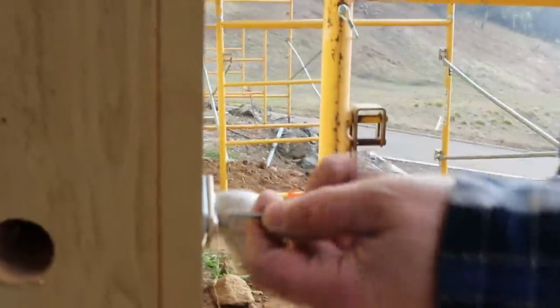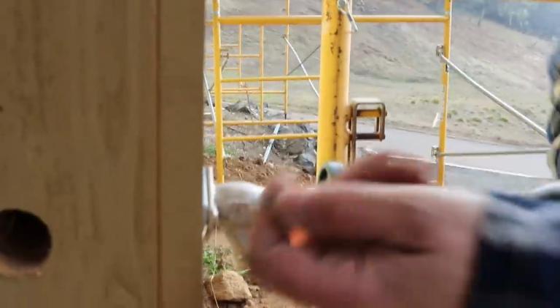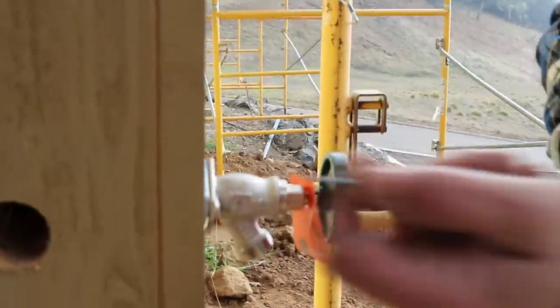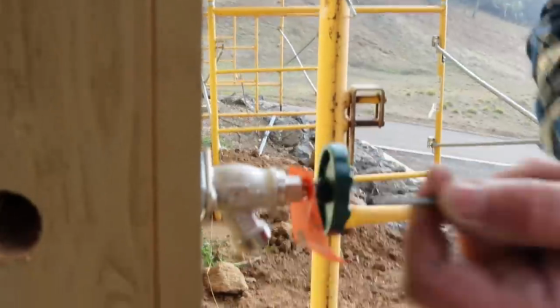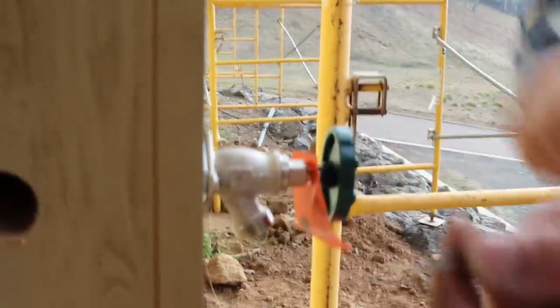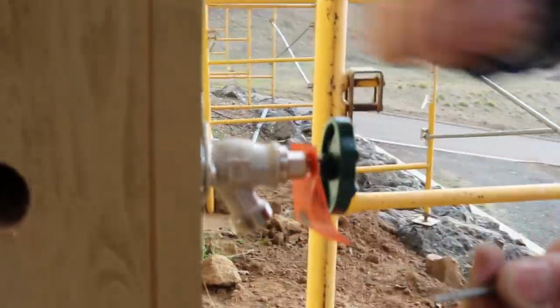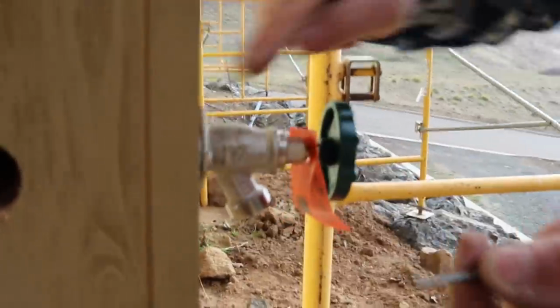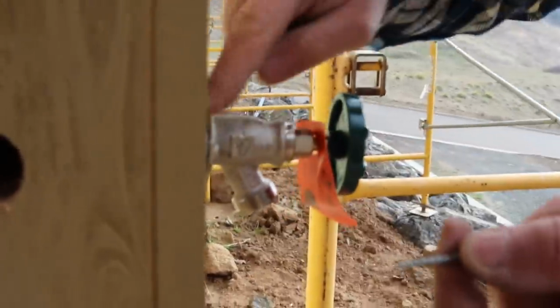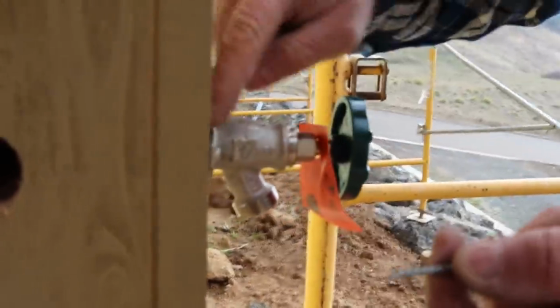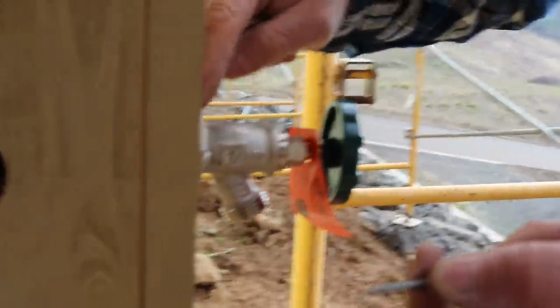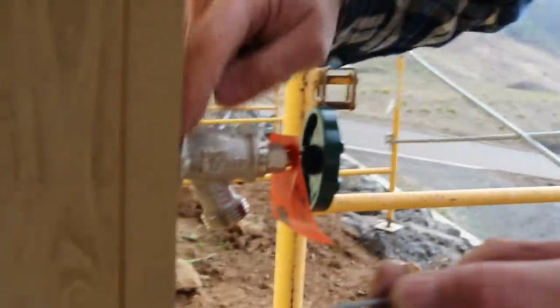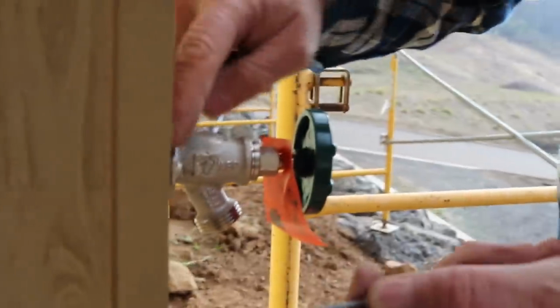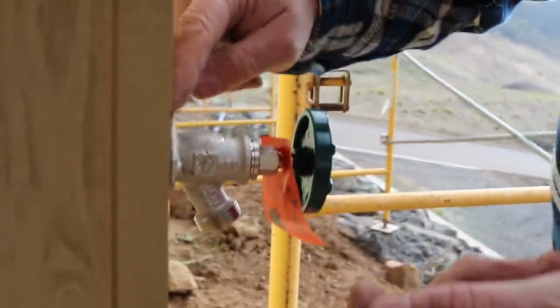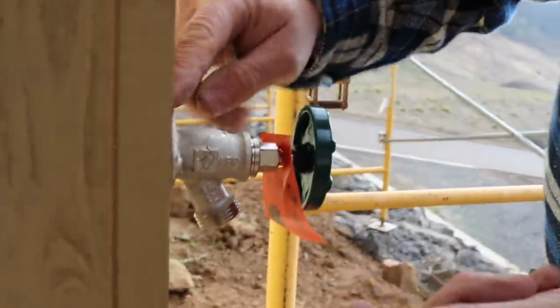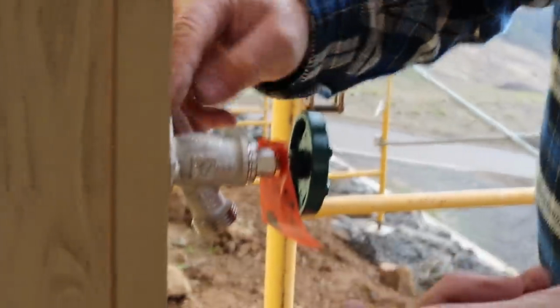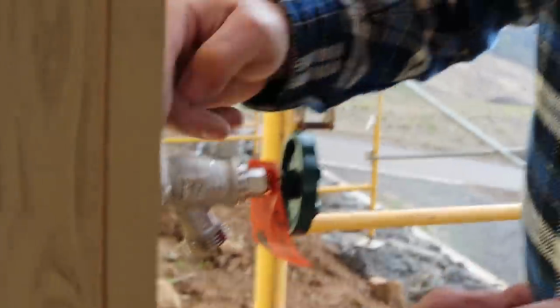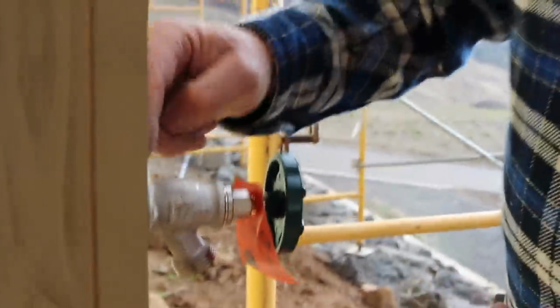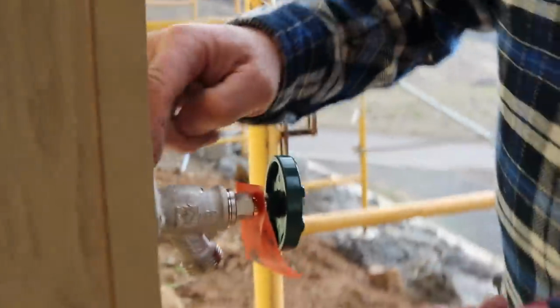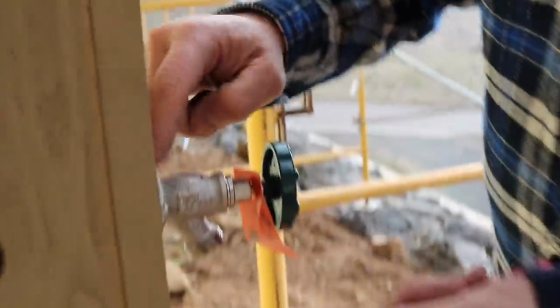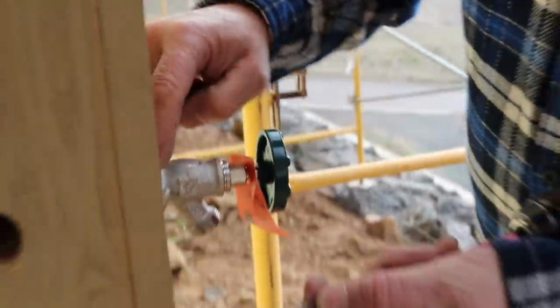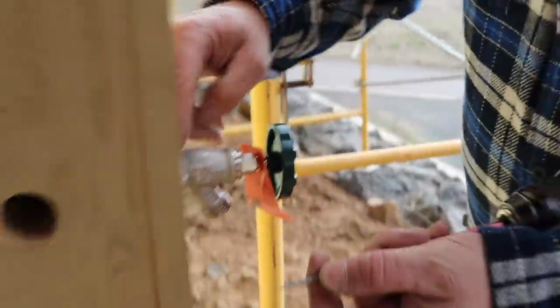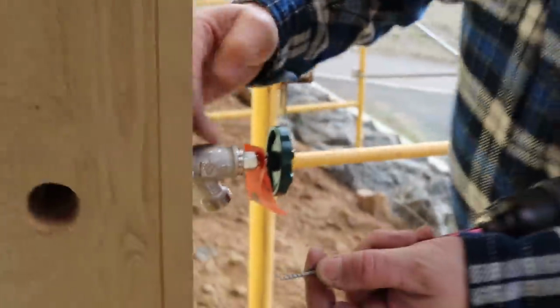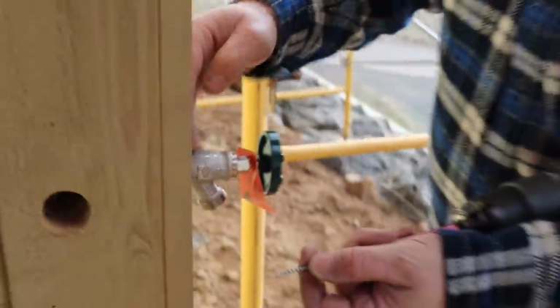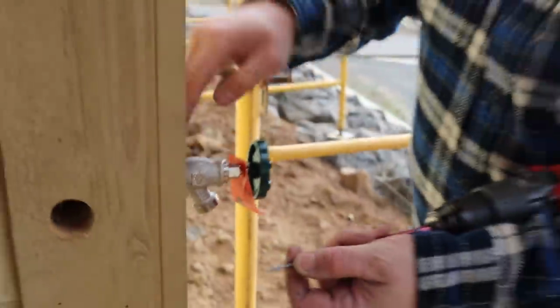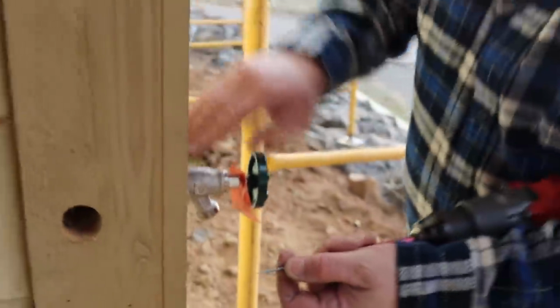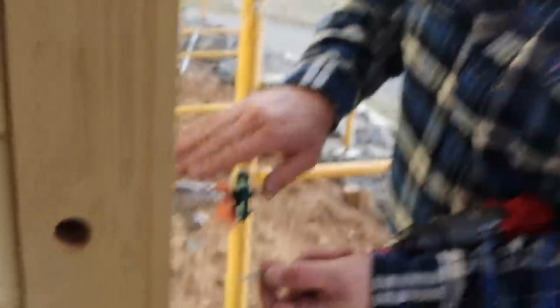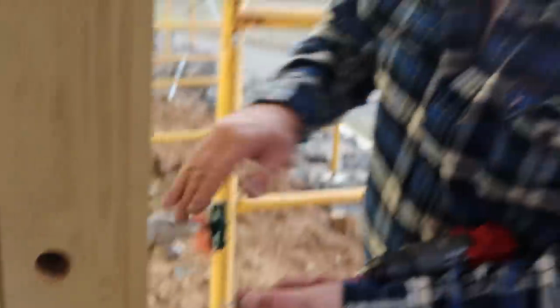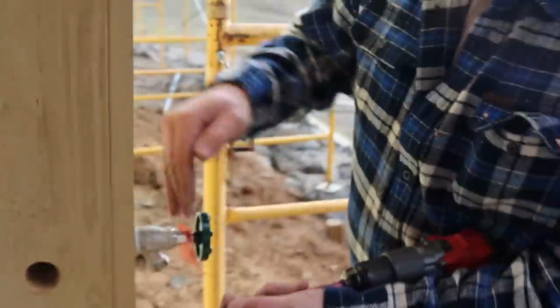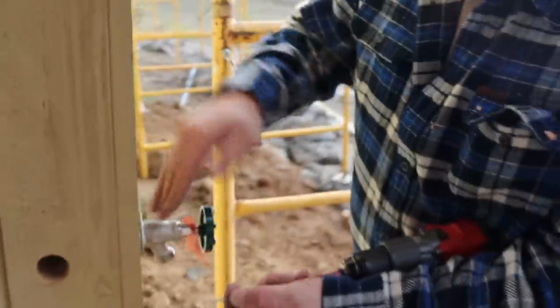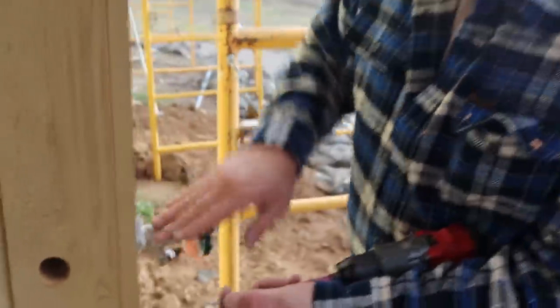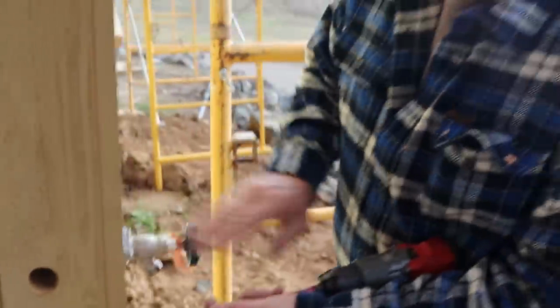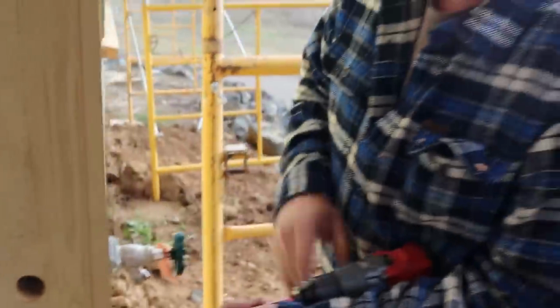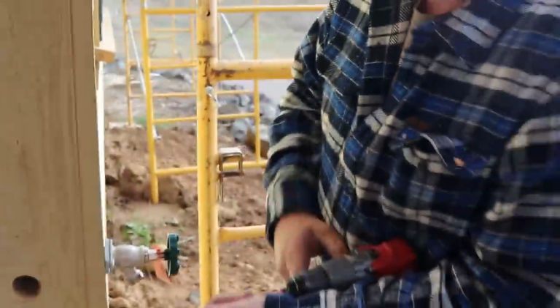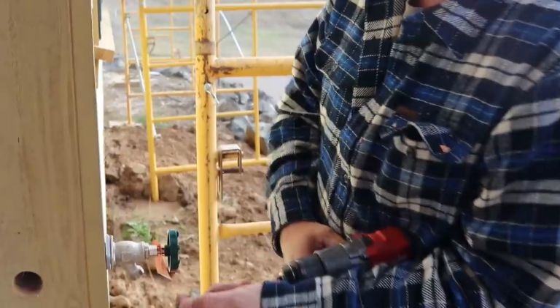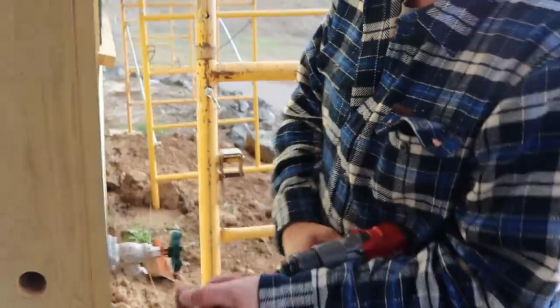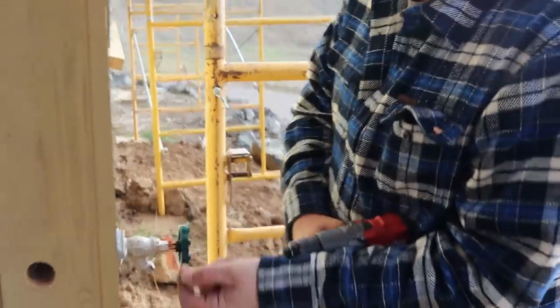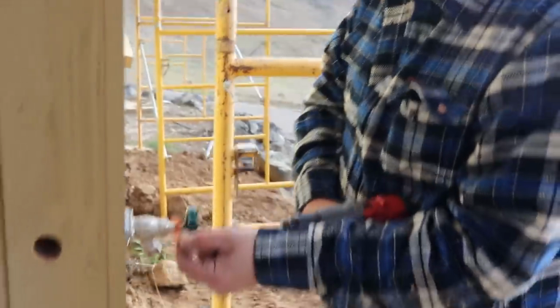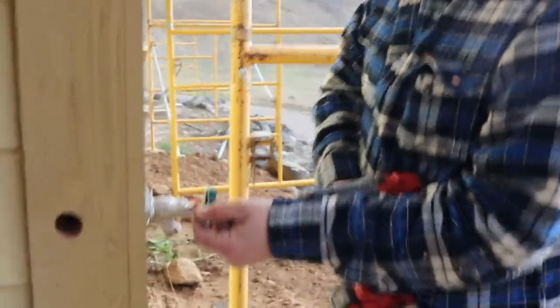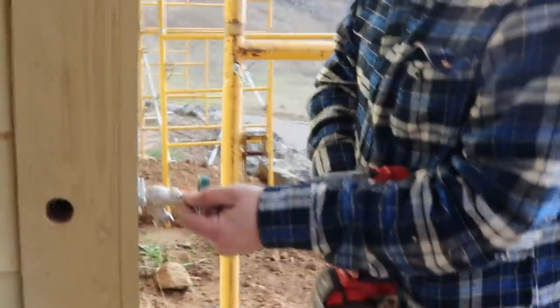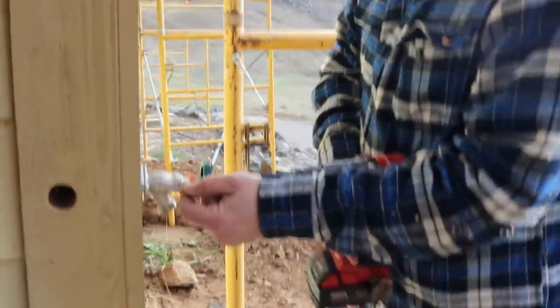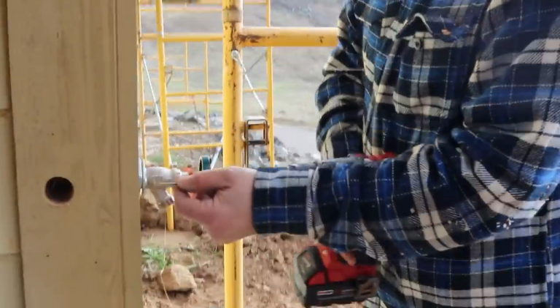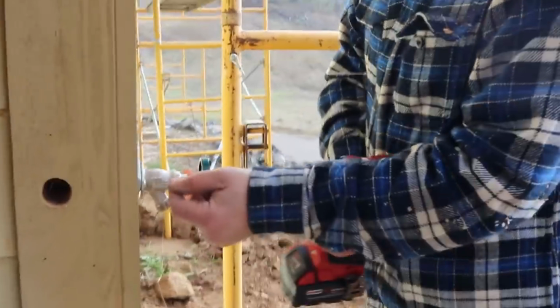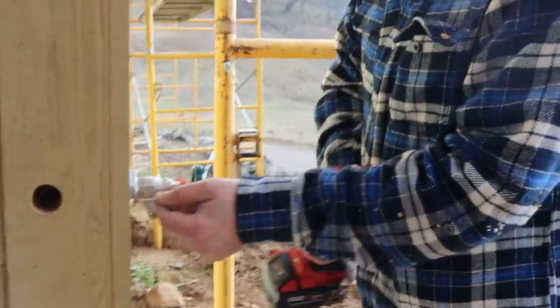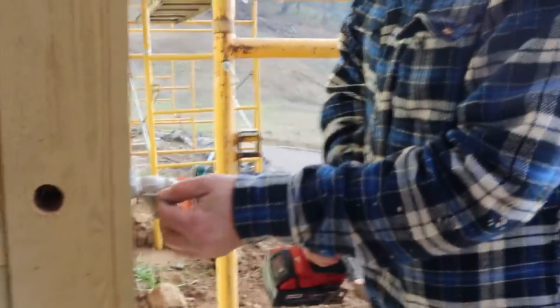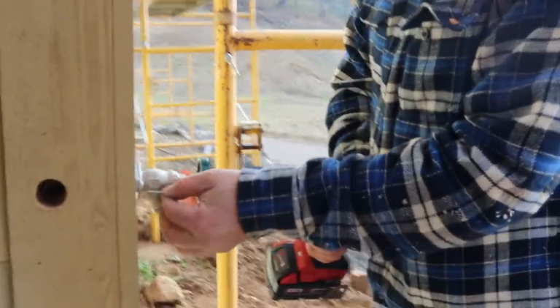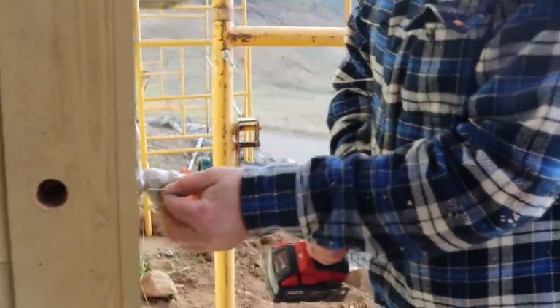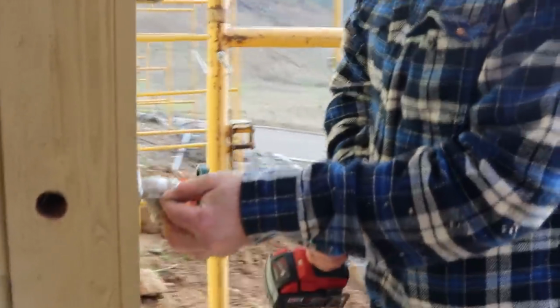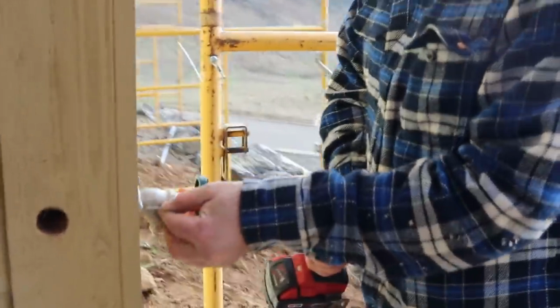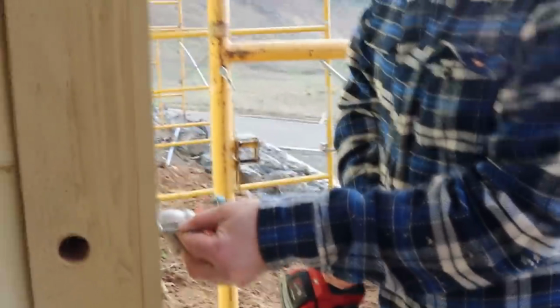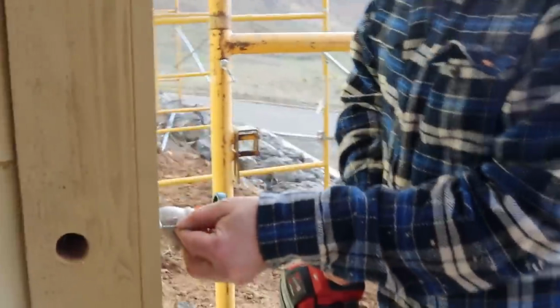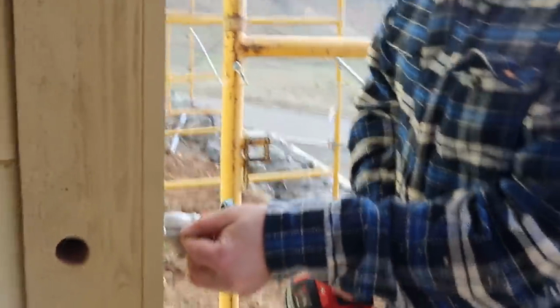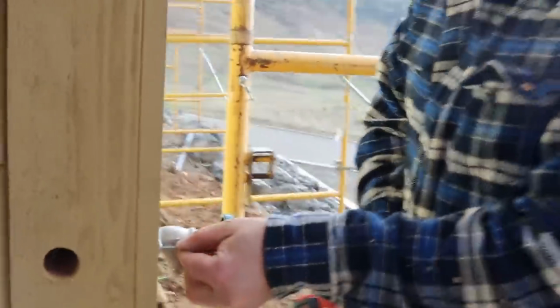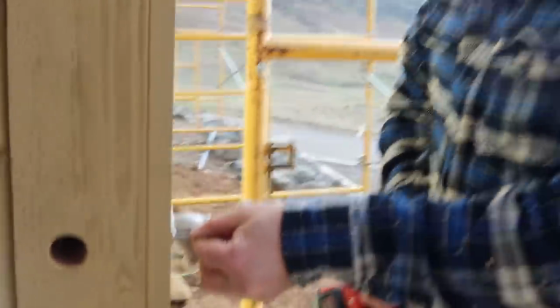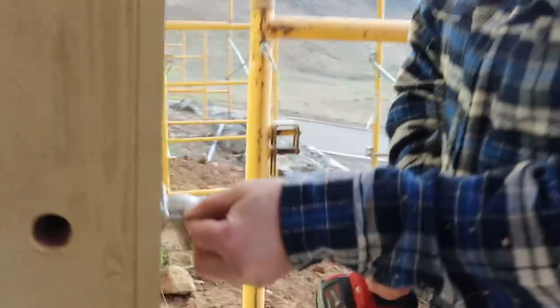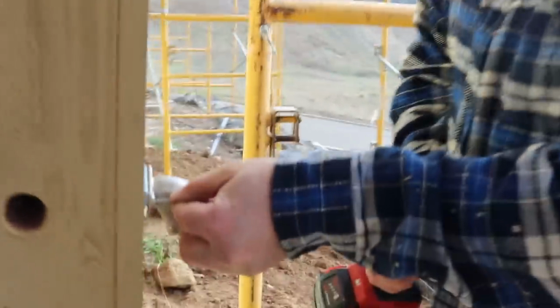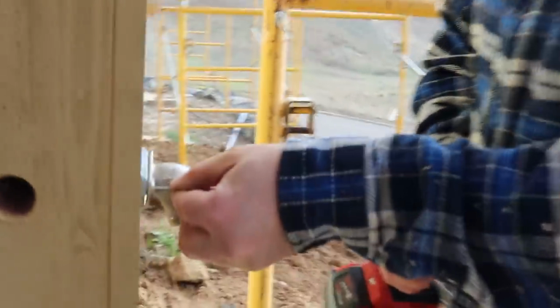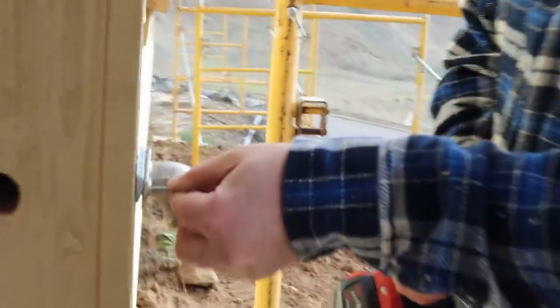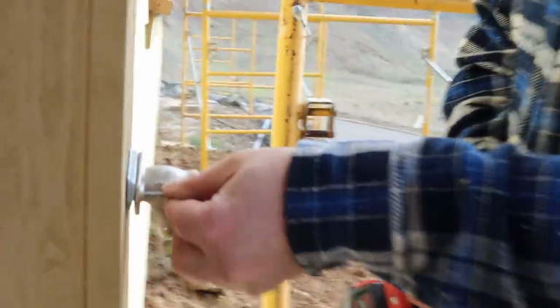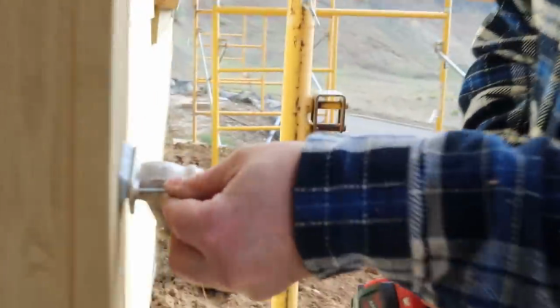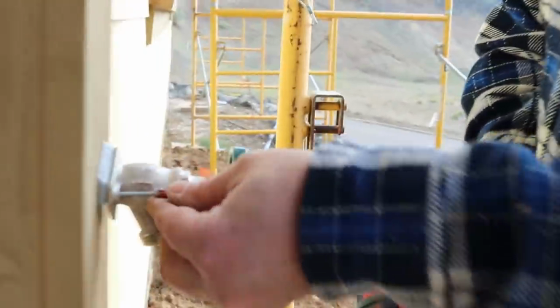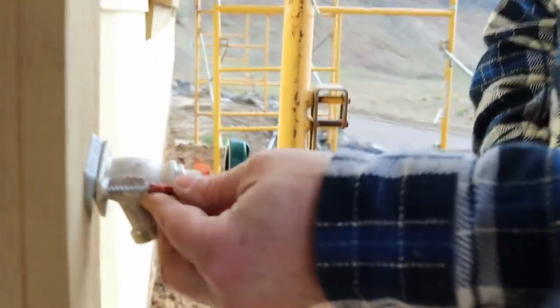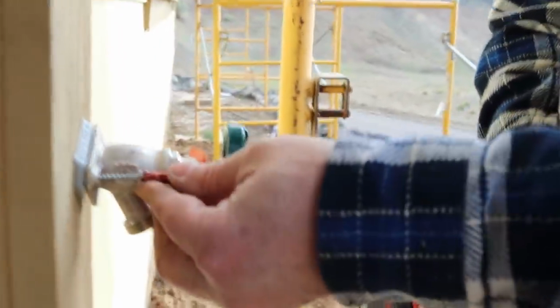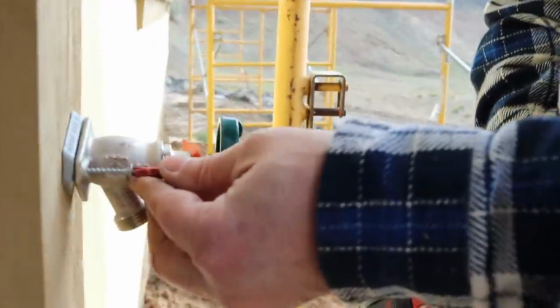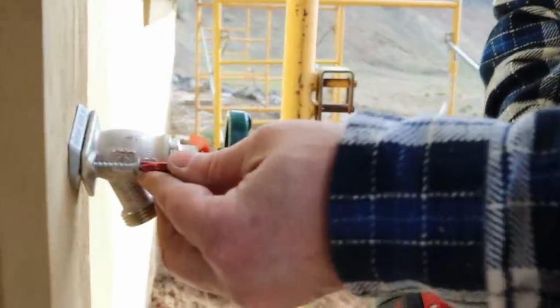This little washer here is tapered to give you the grade that it's supposed to have. Use a galvanized one.